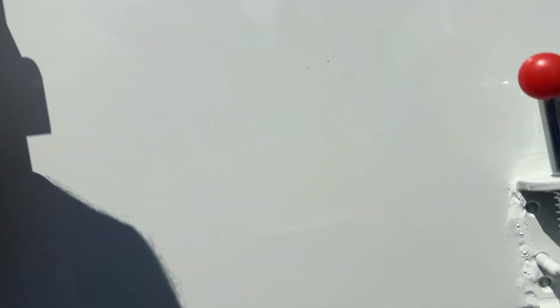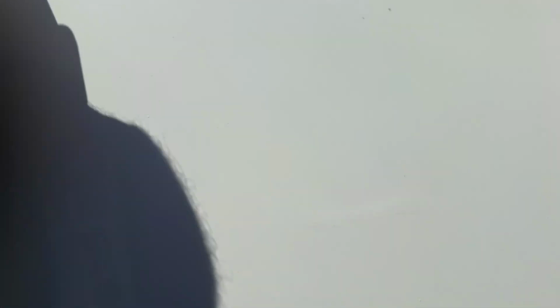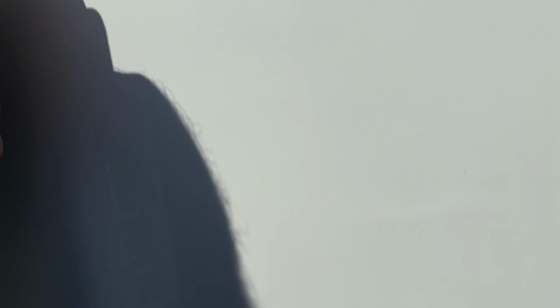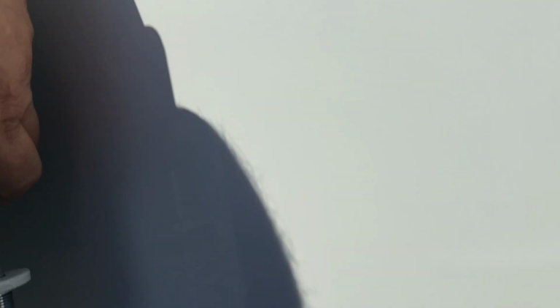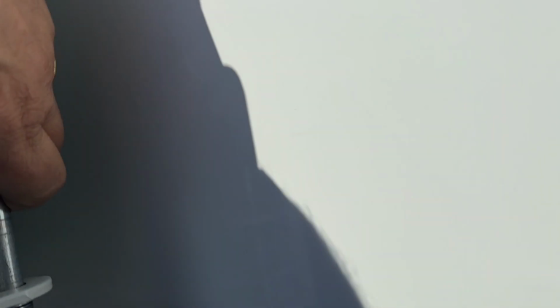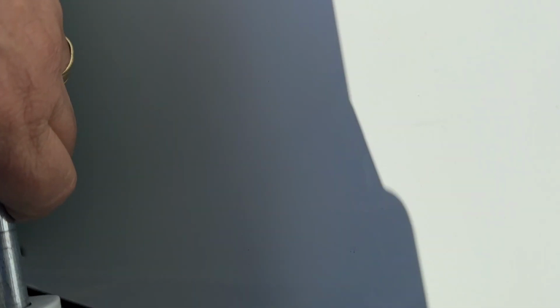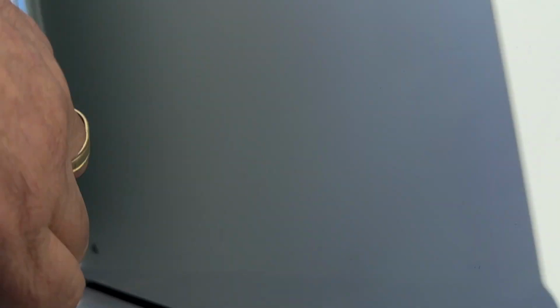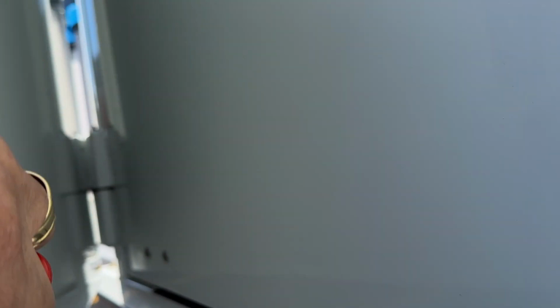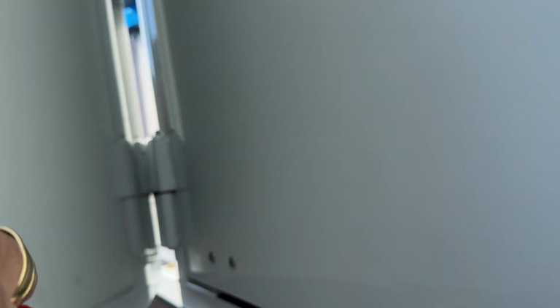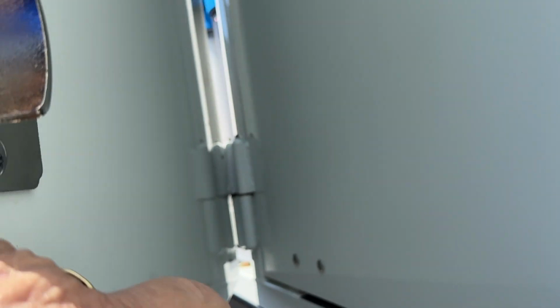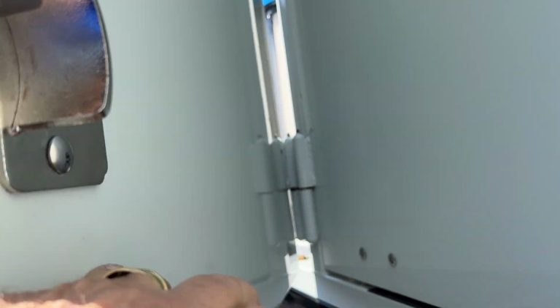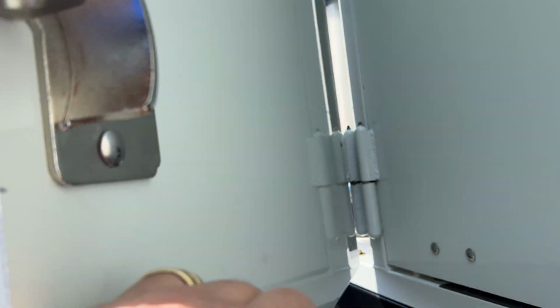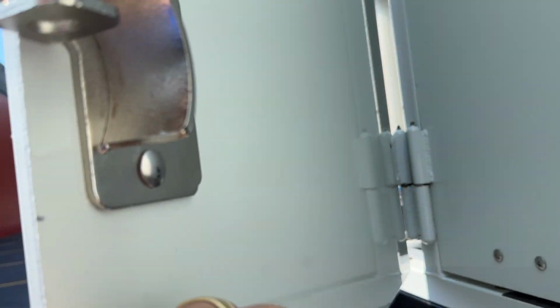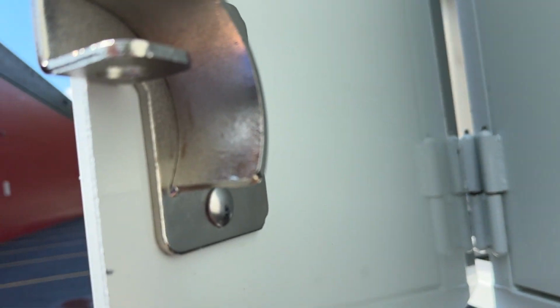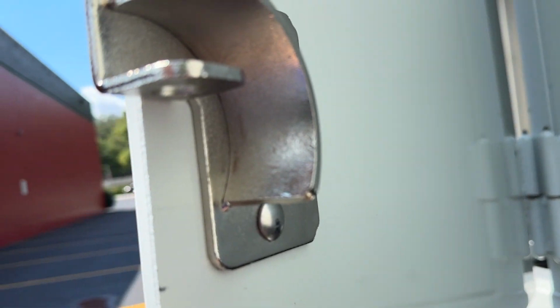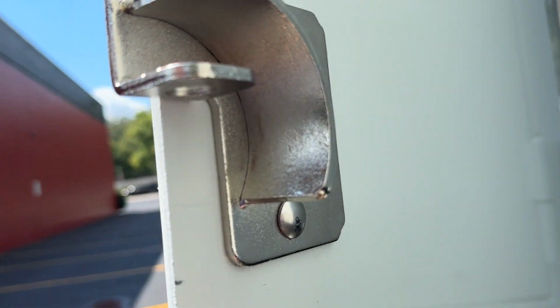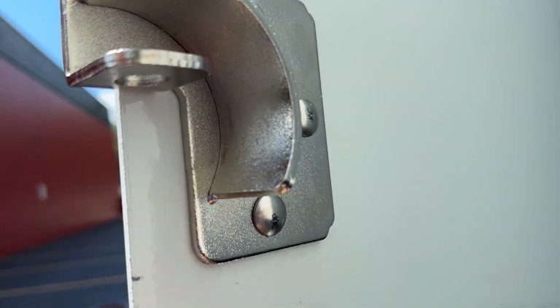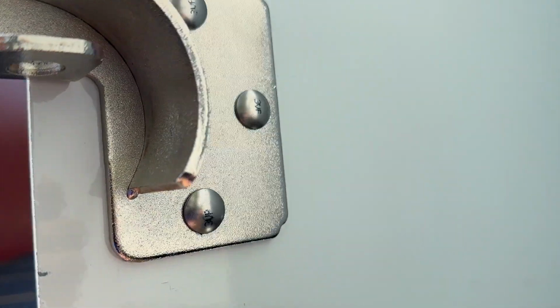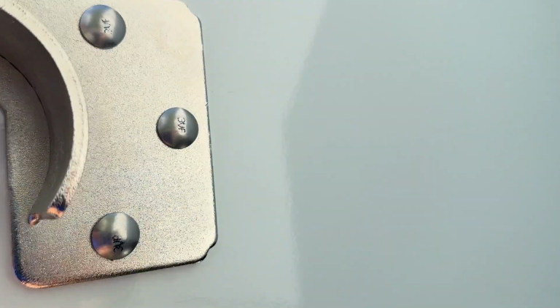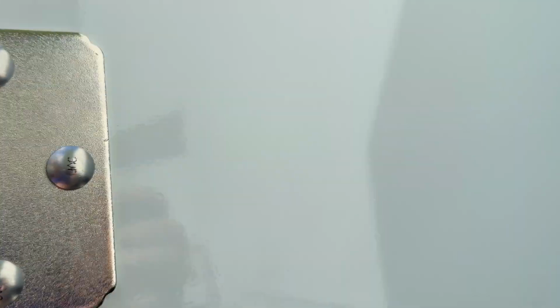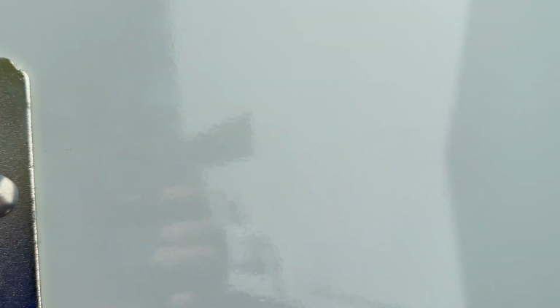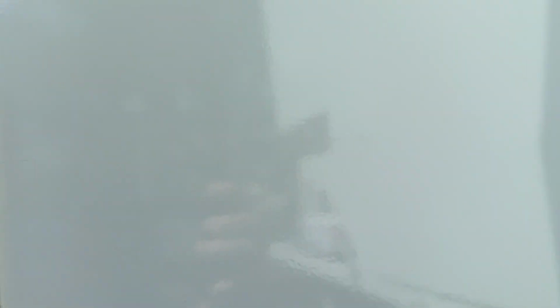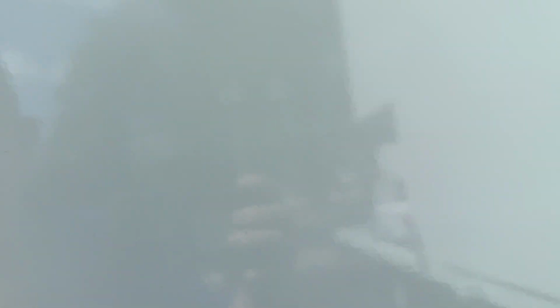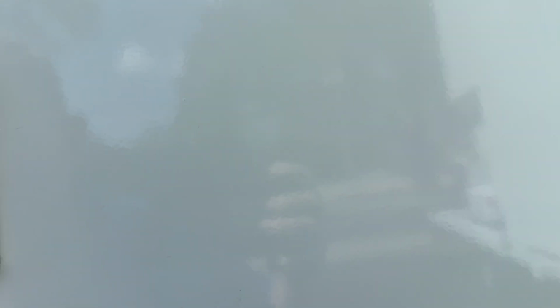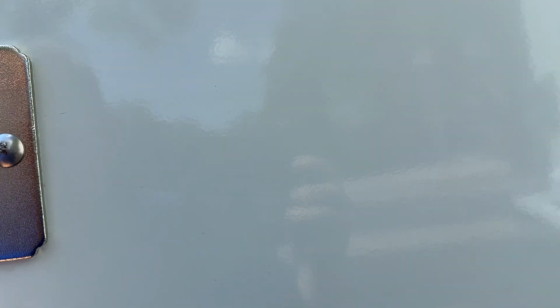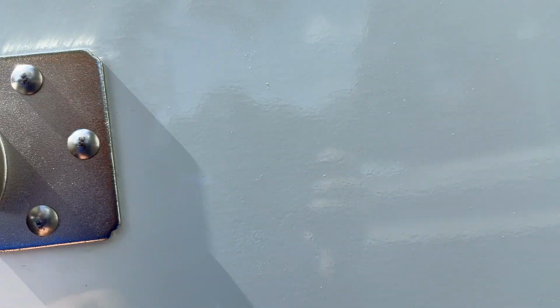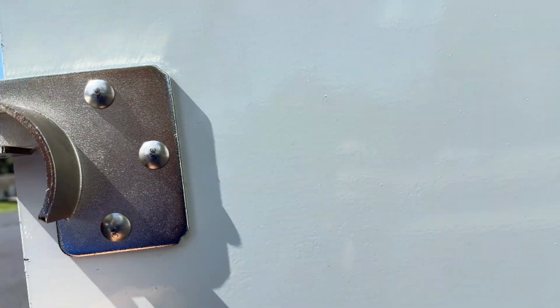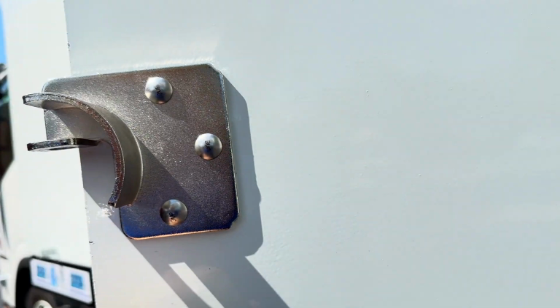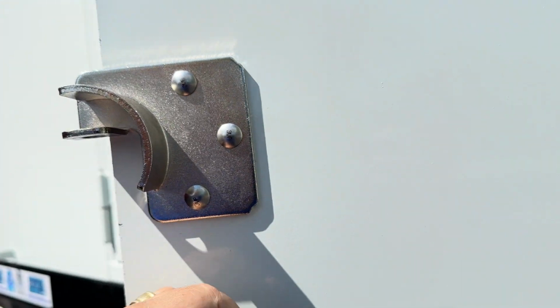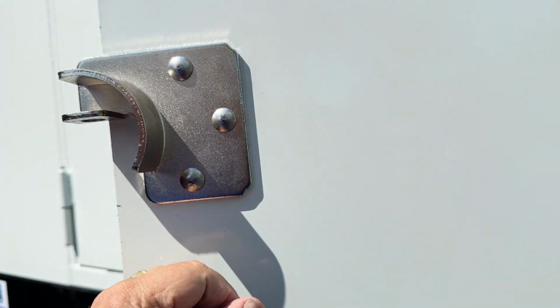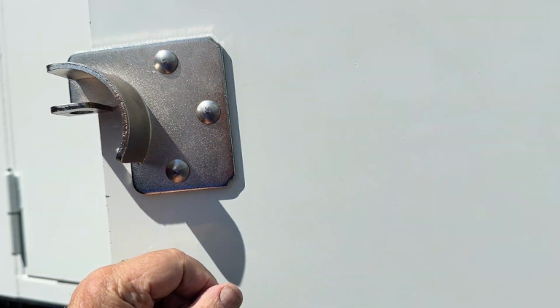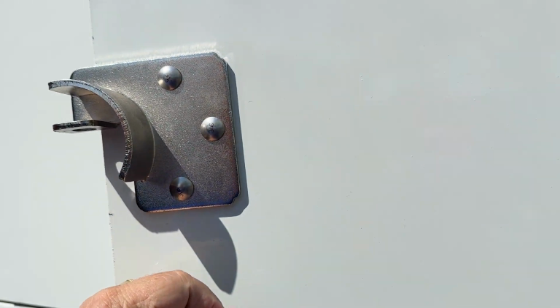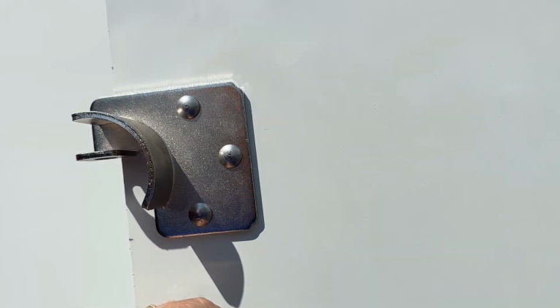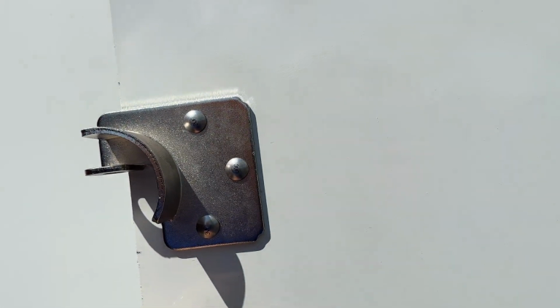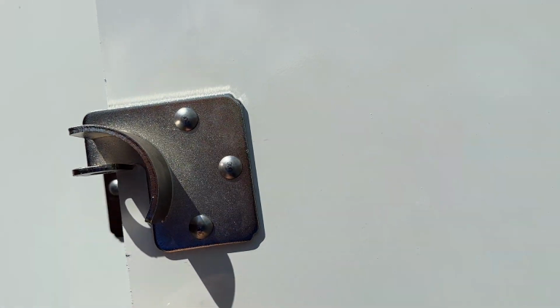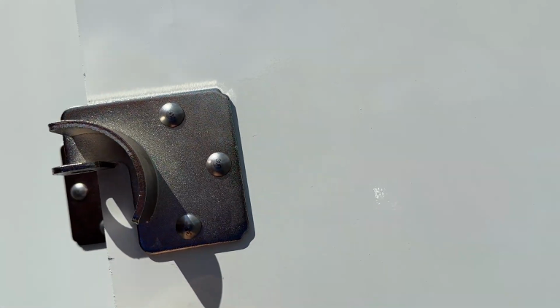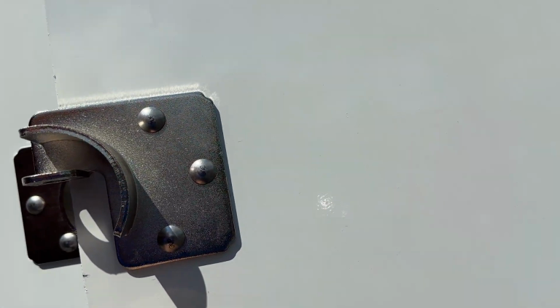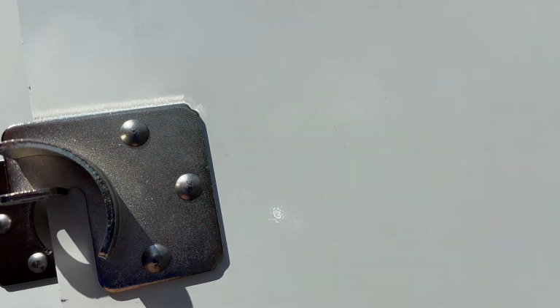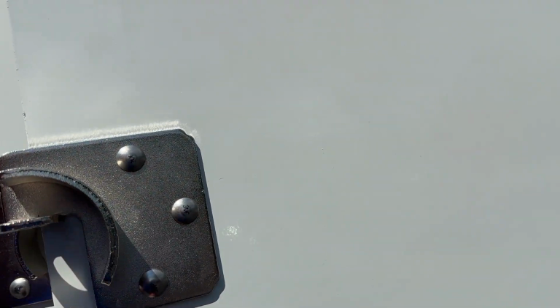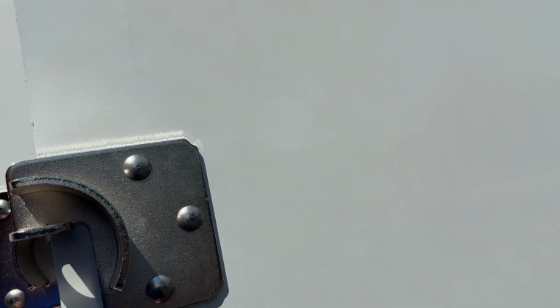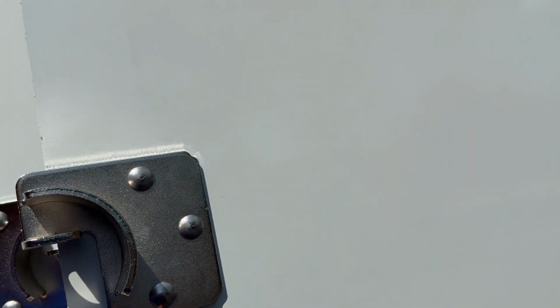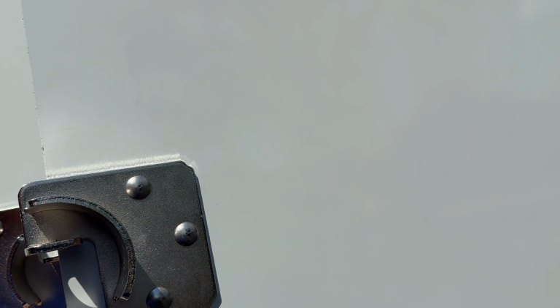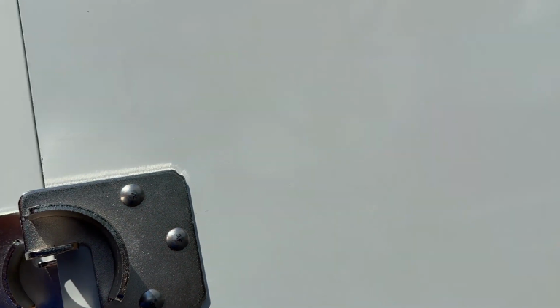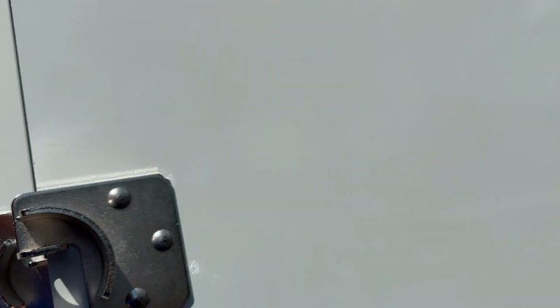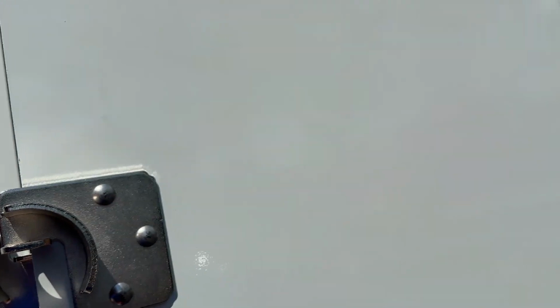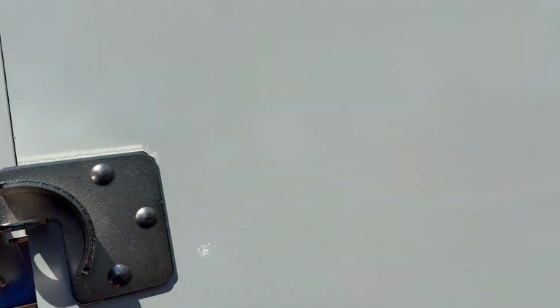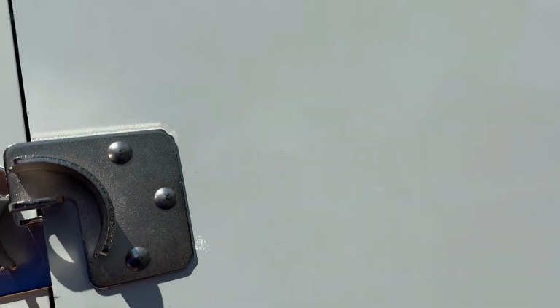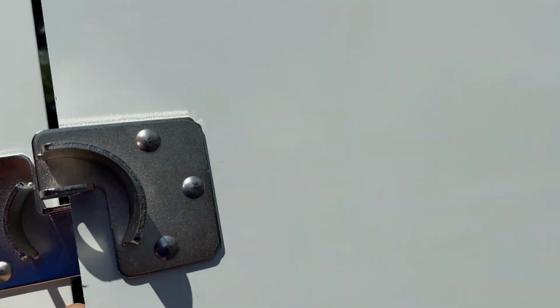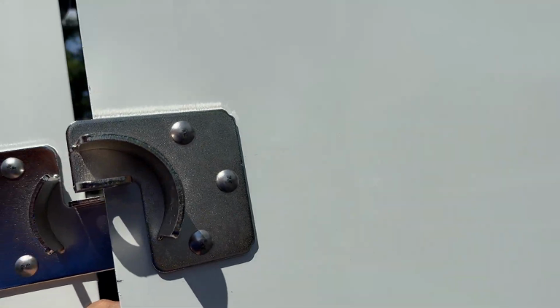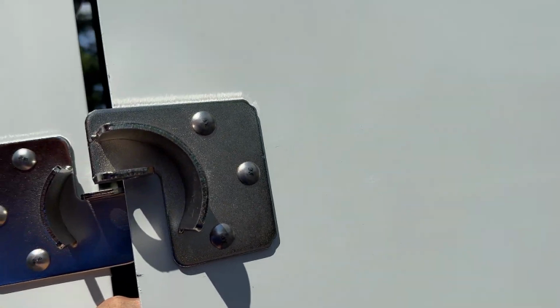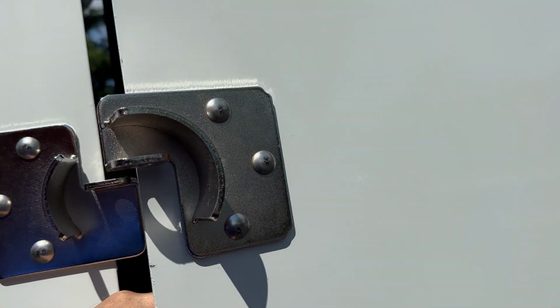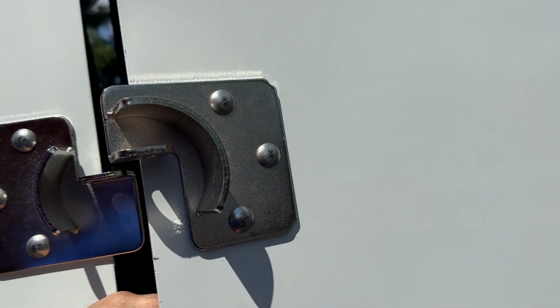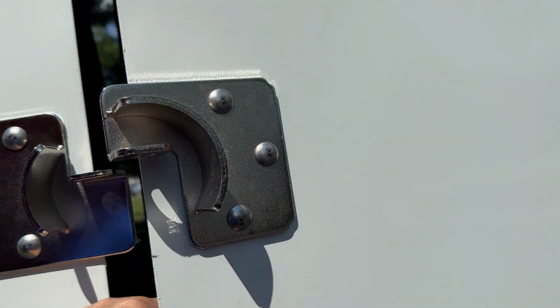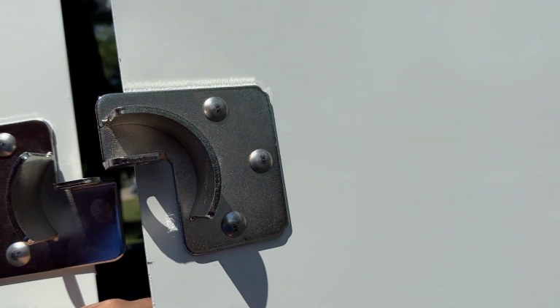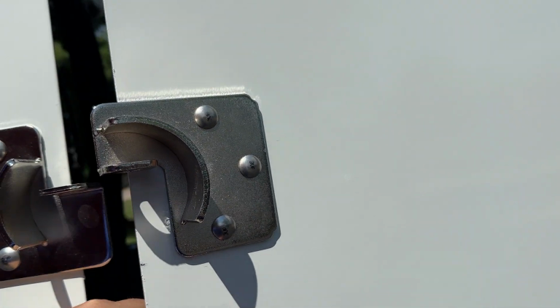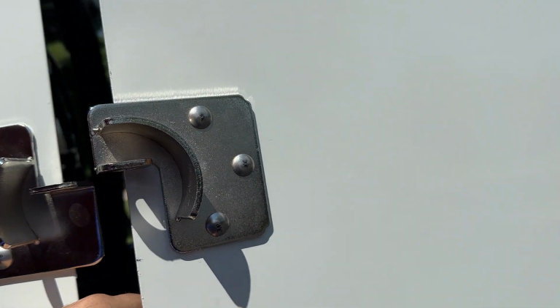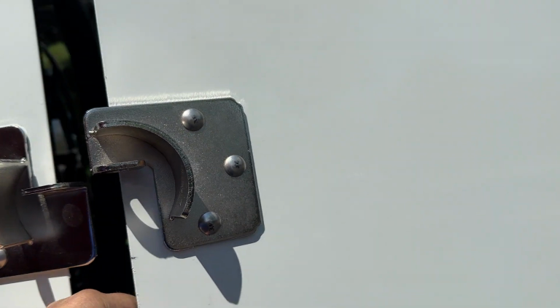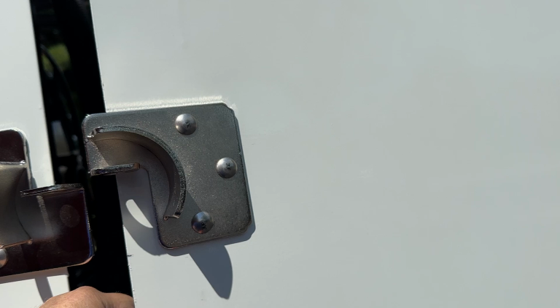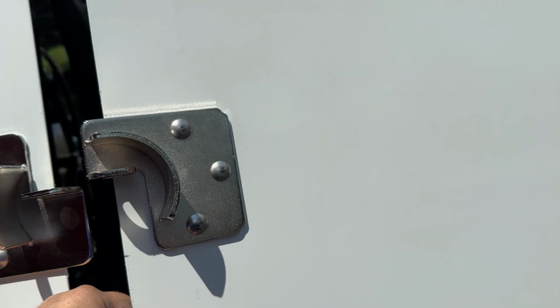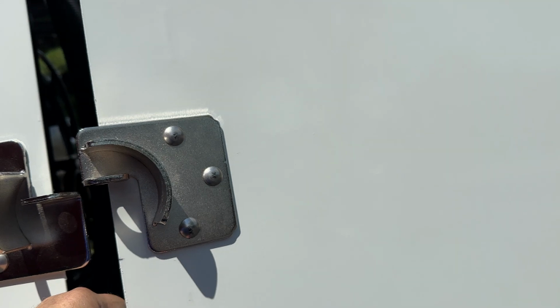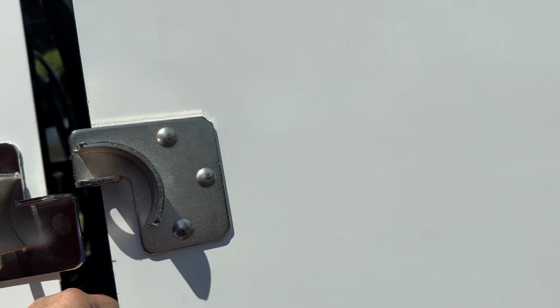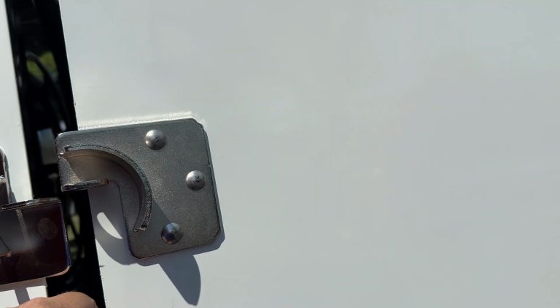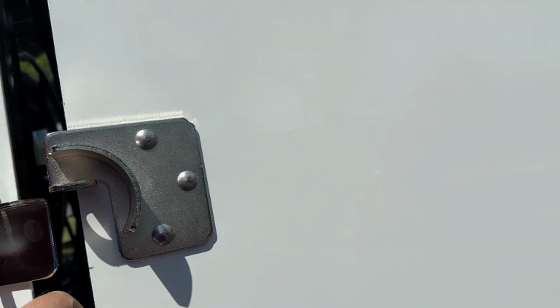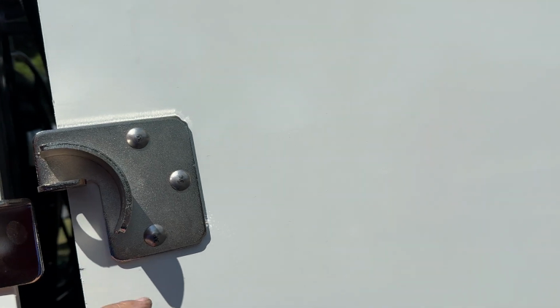These doors can actually be driven with the doors open, so if you're doing a mile of sidewalk, you're able to operate that way.